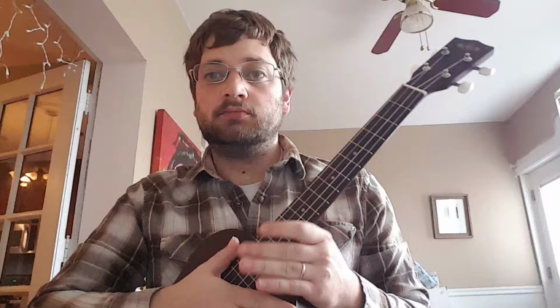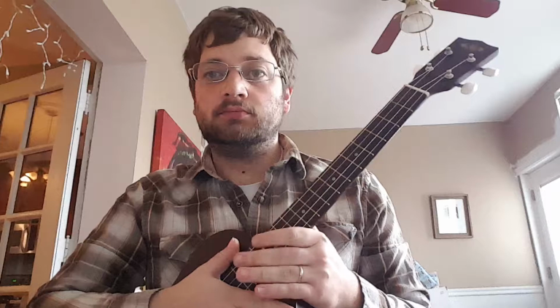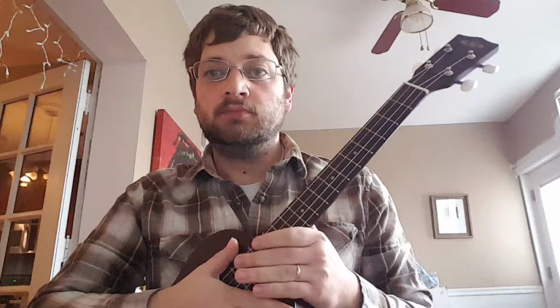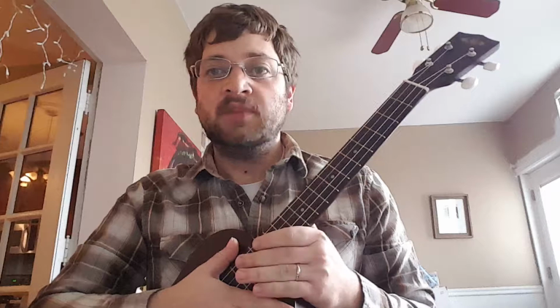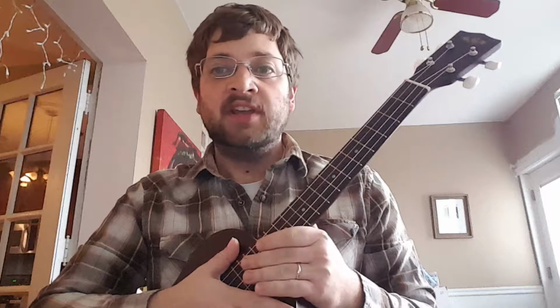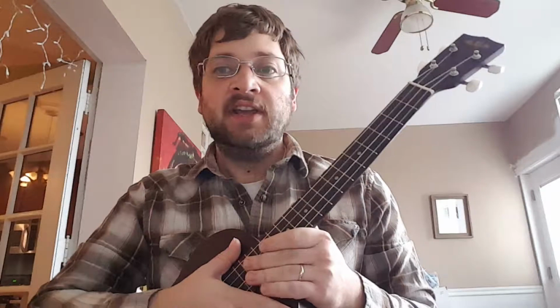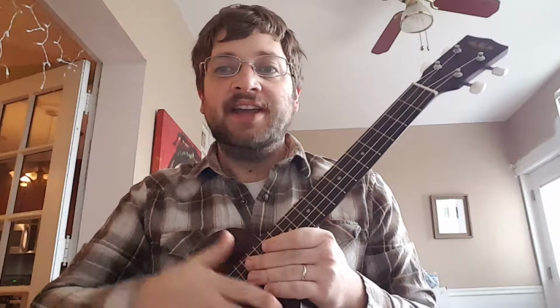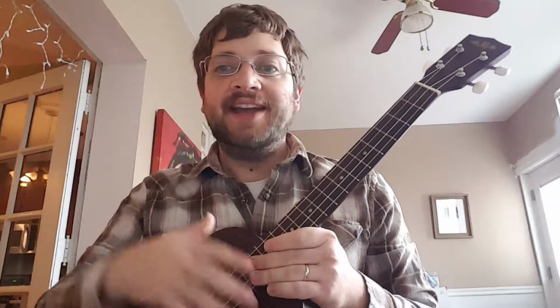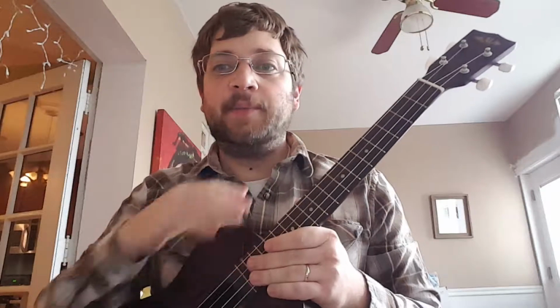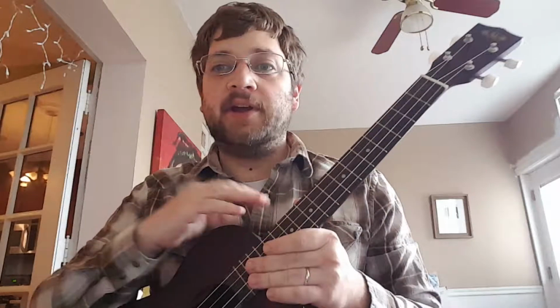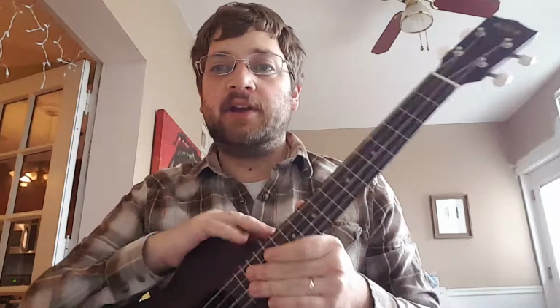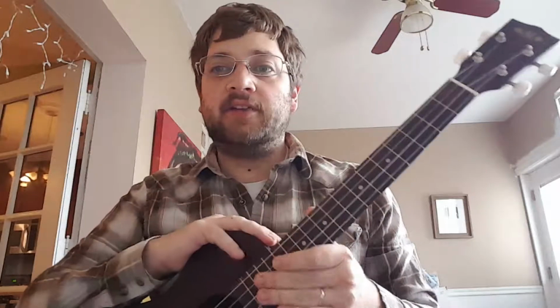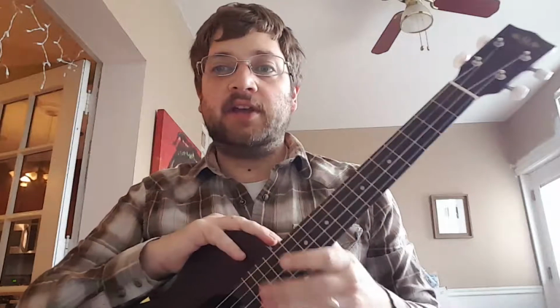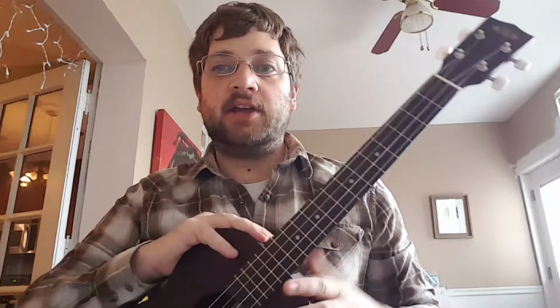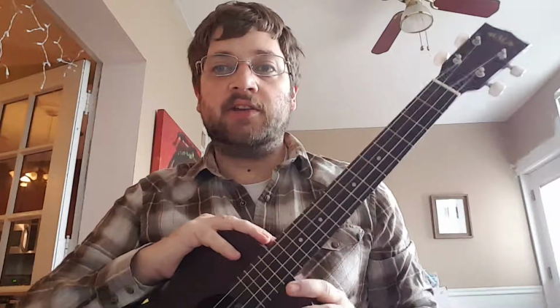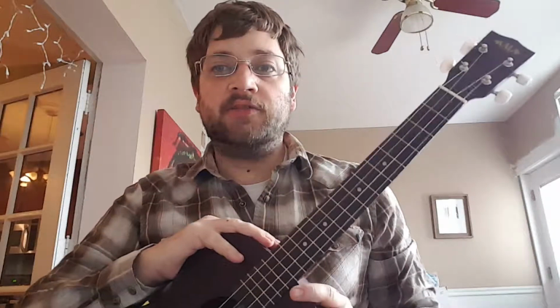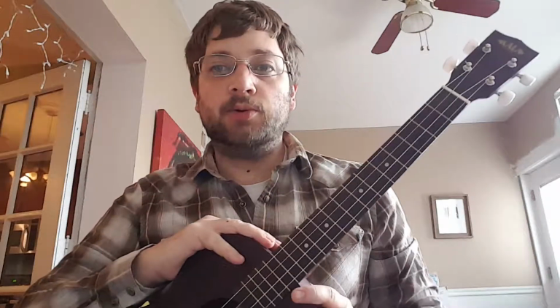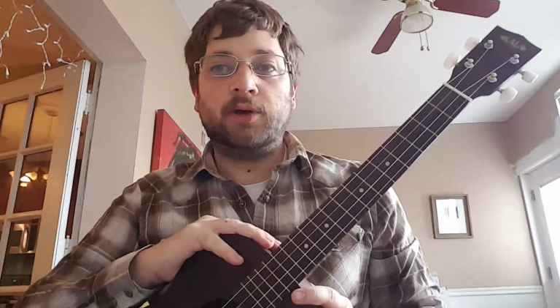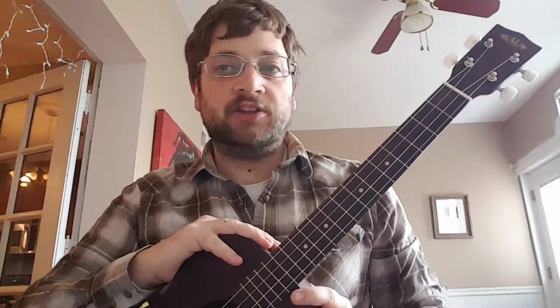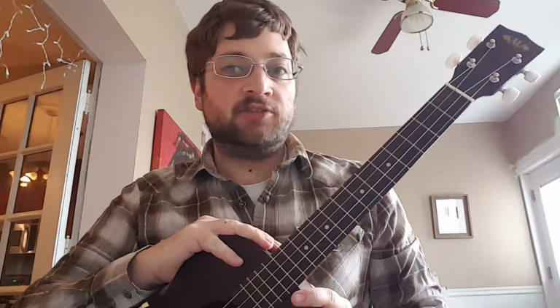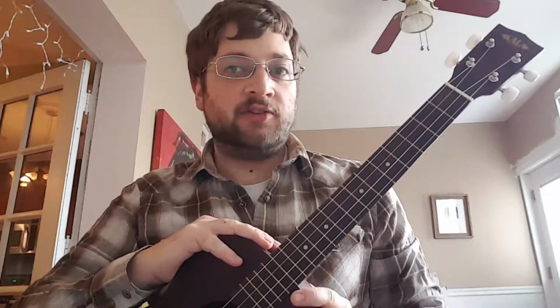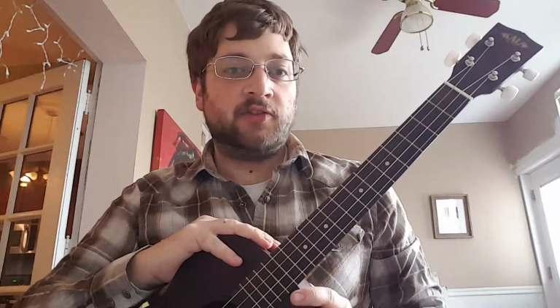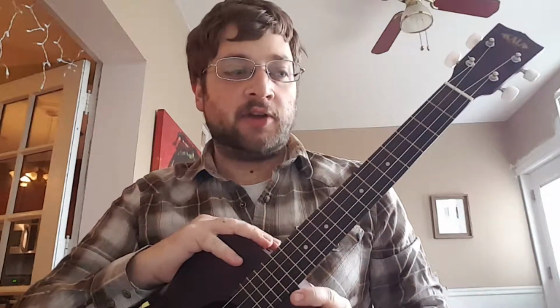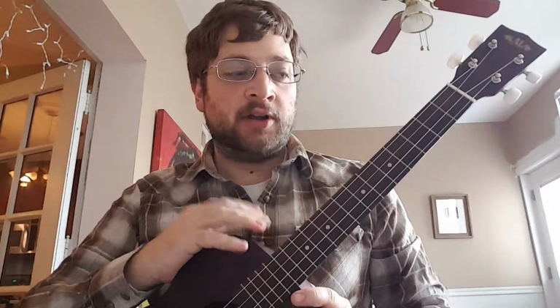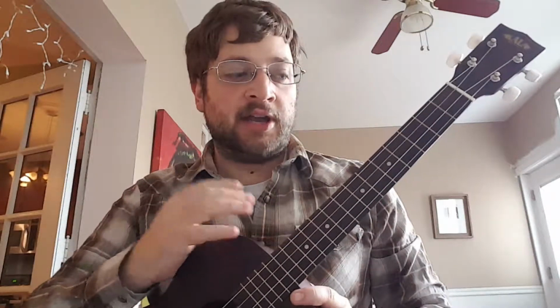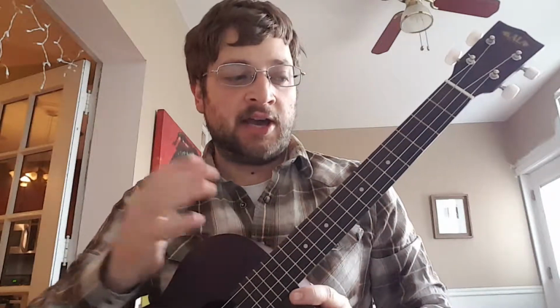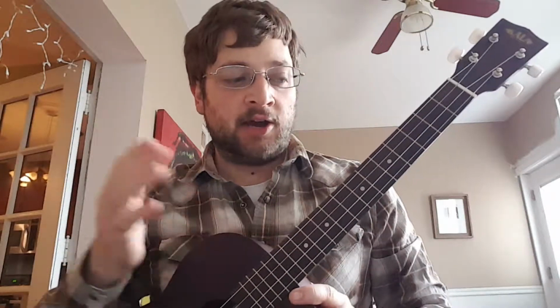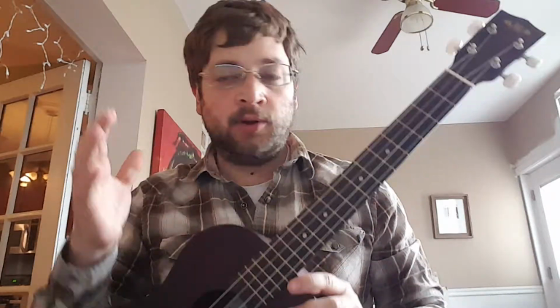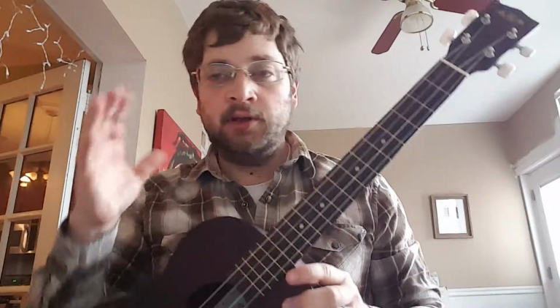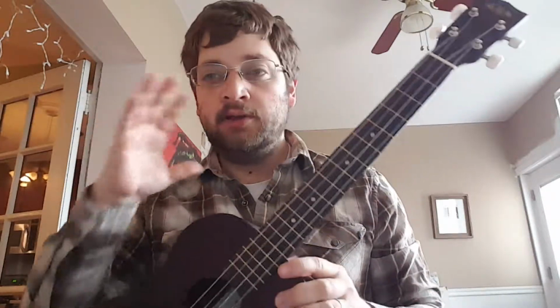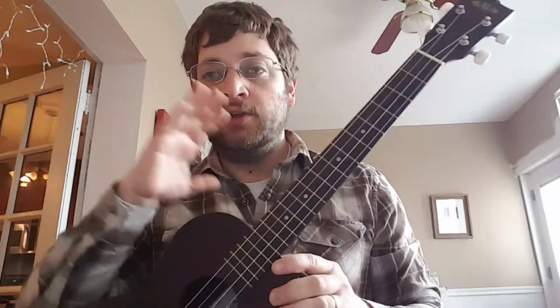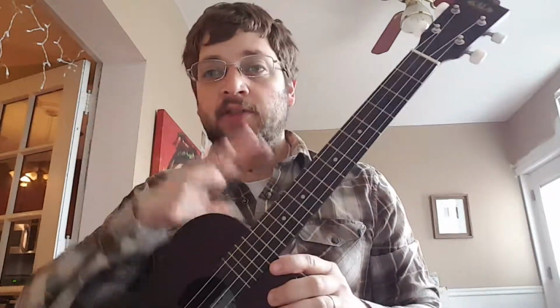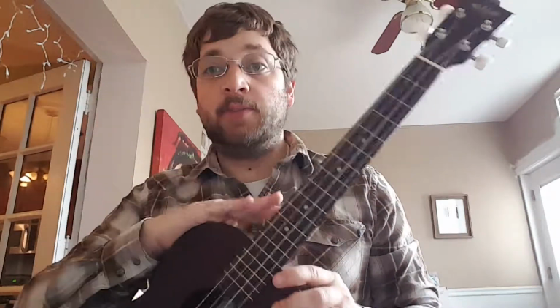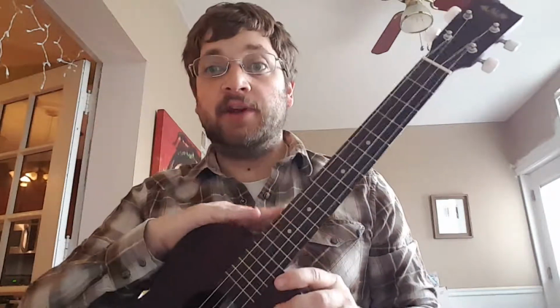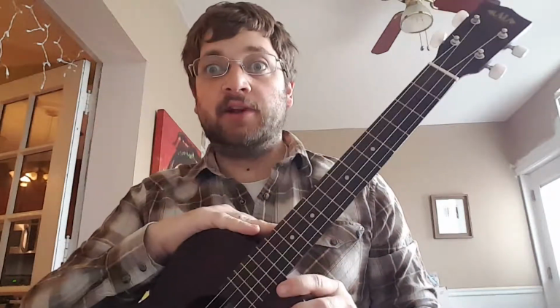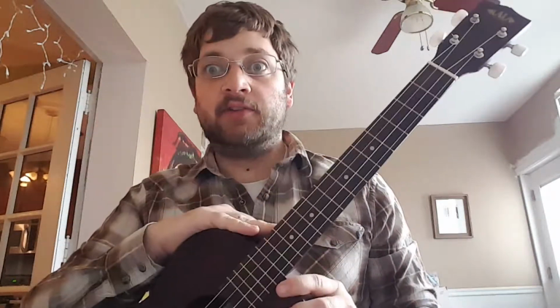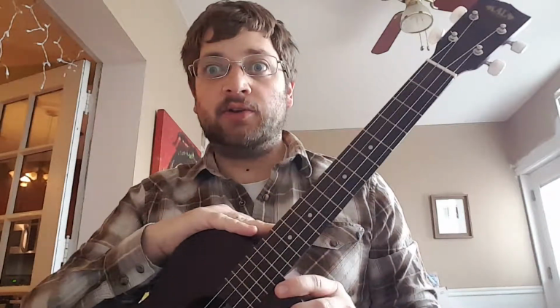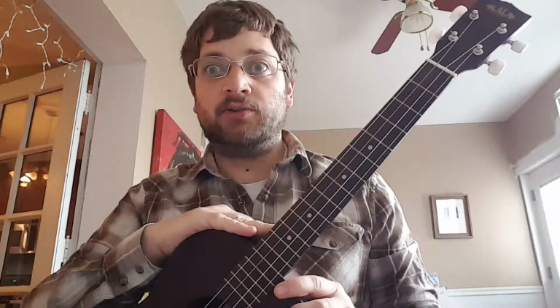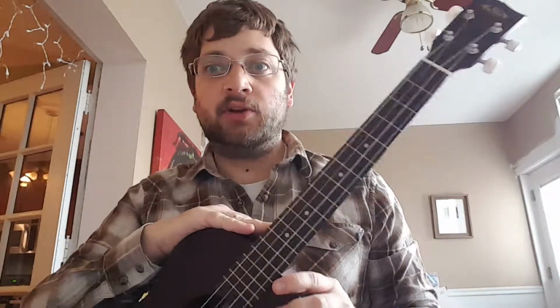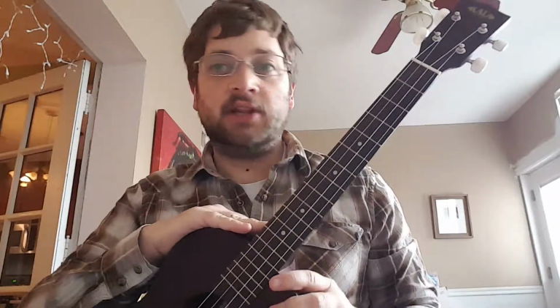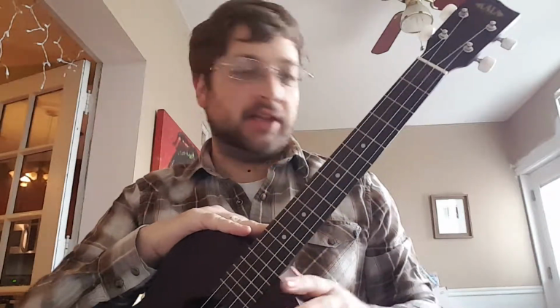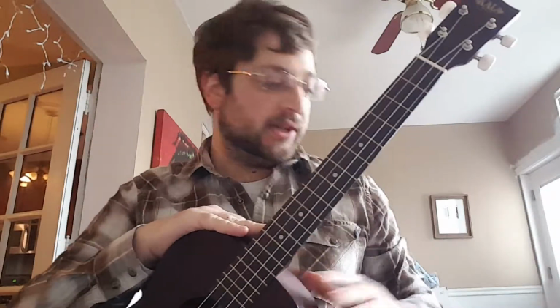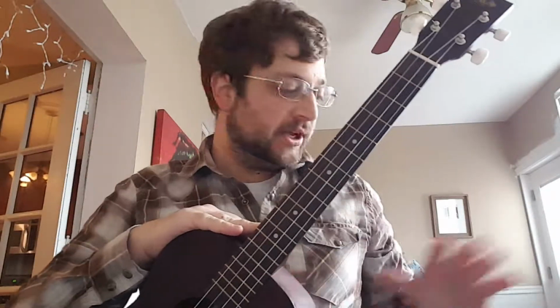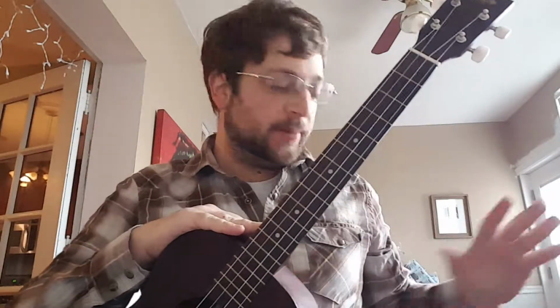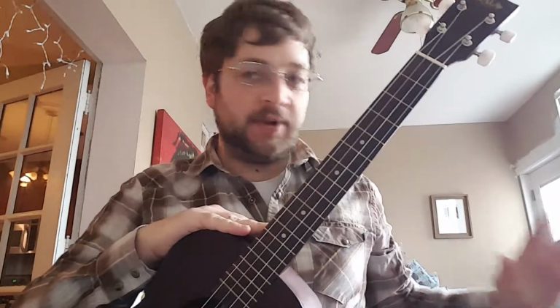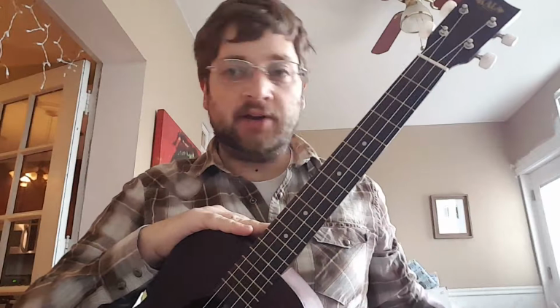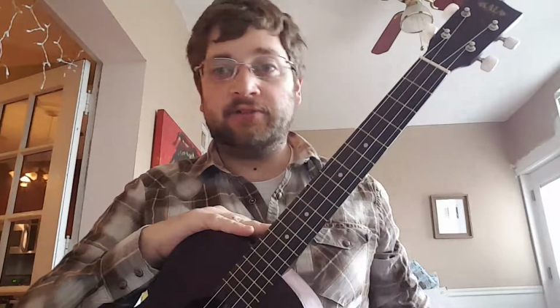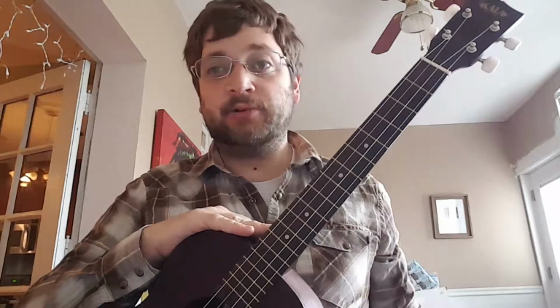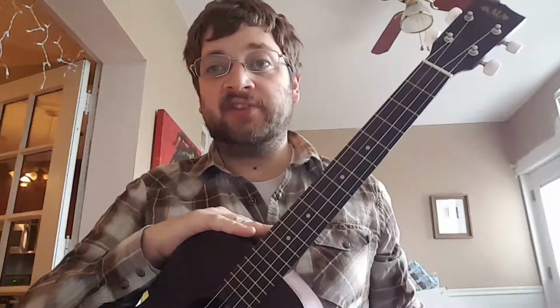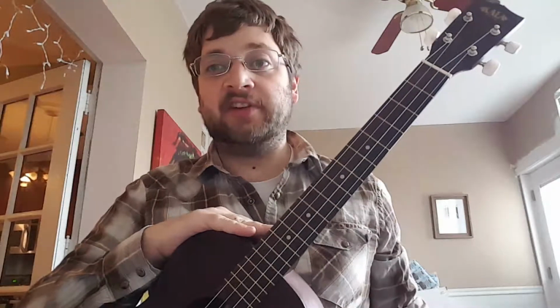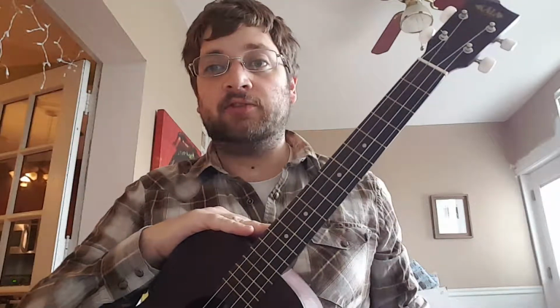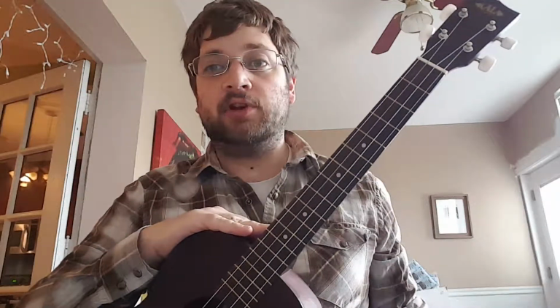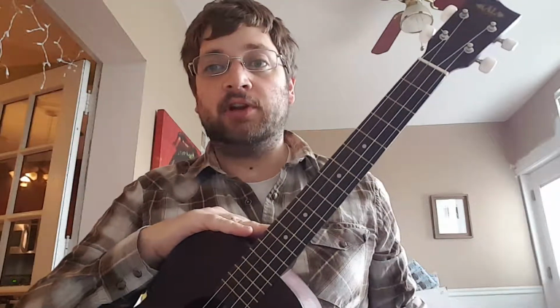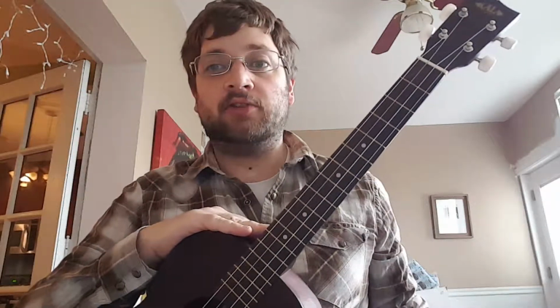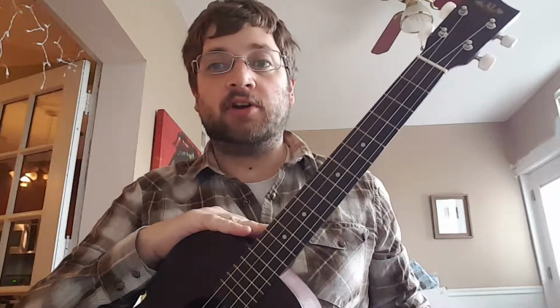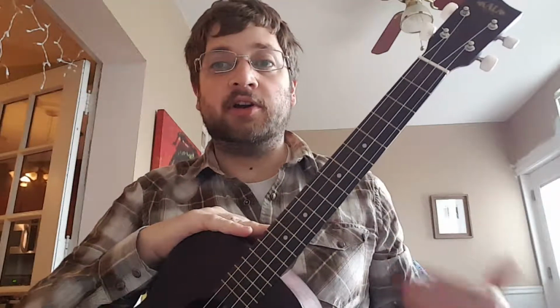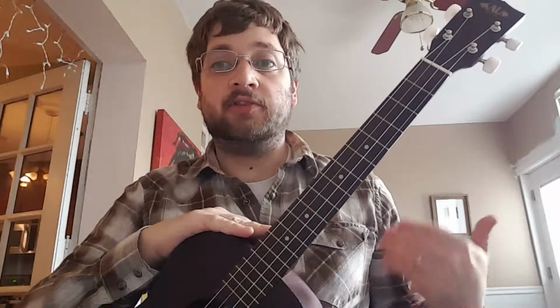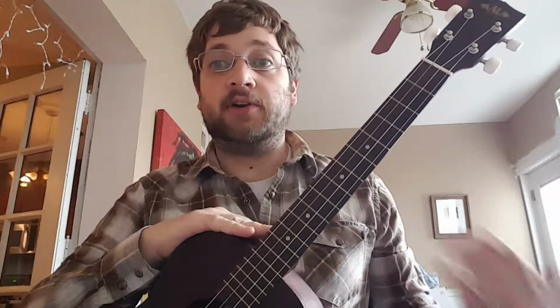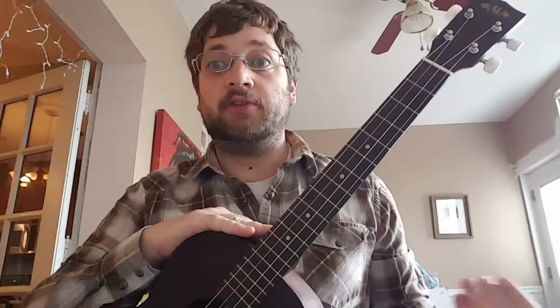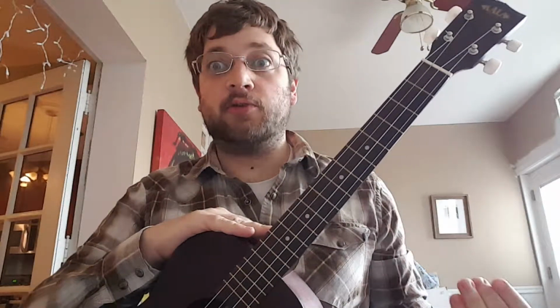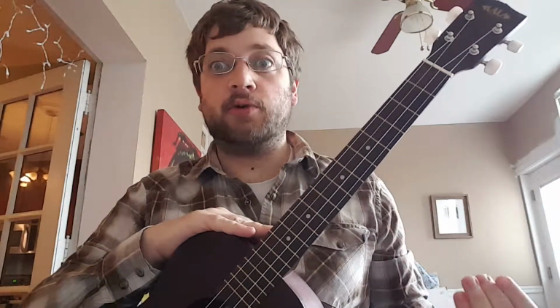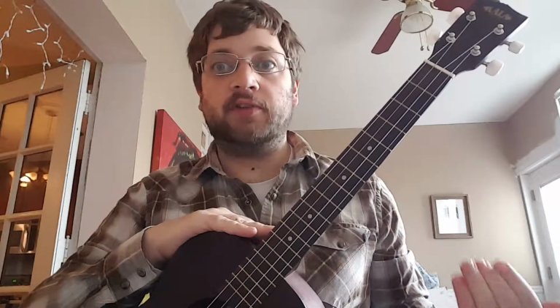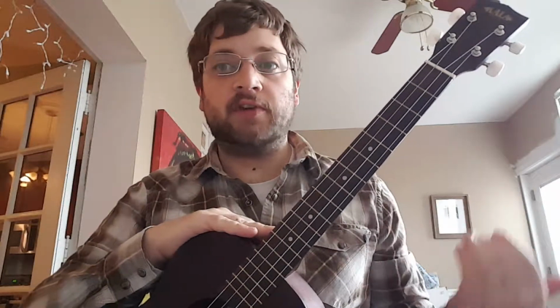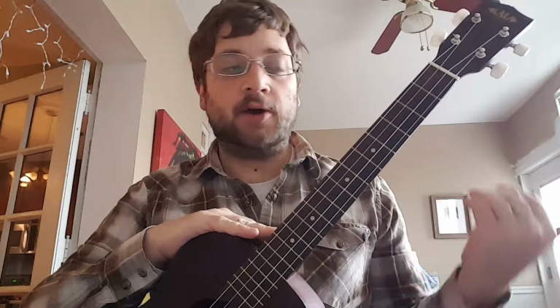Hey parents, I had a few questions on how the baritone ukulele compares to a six string guitar as far as chords go.